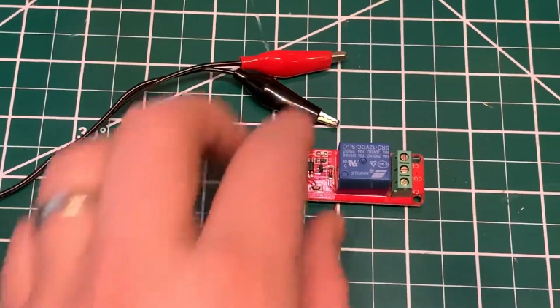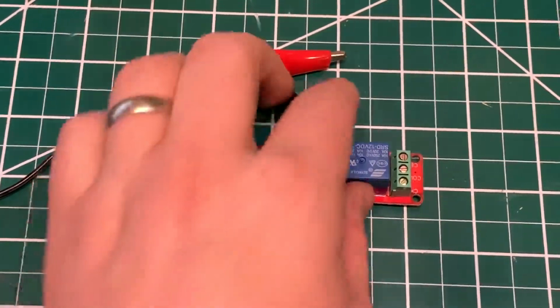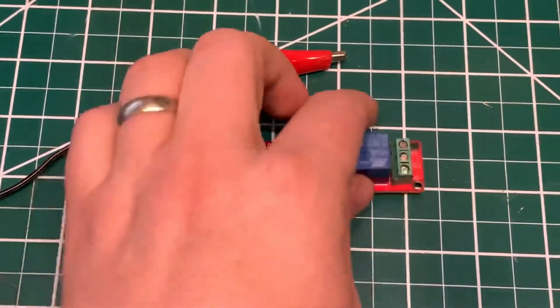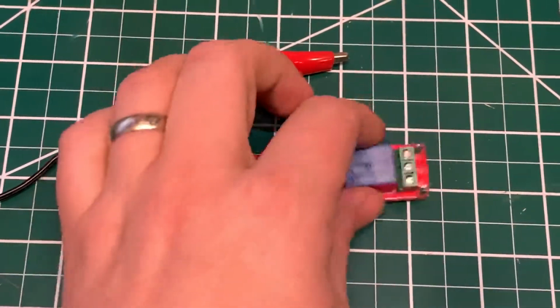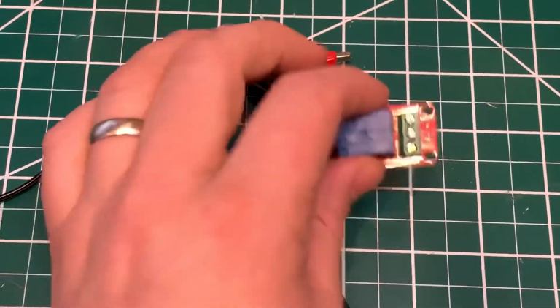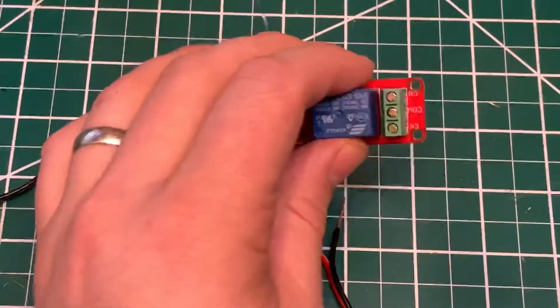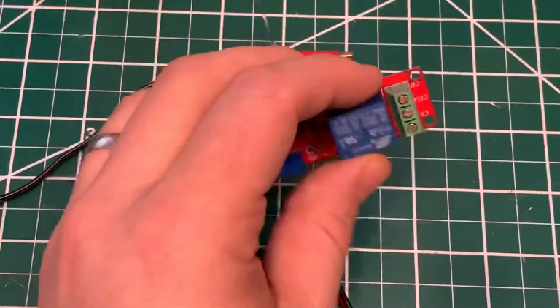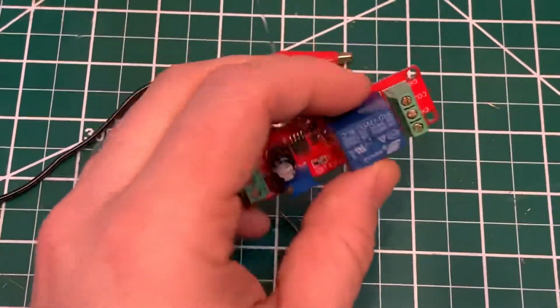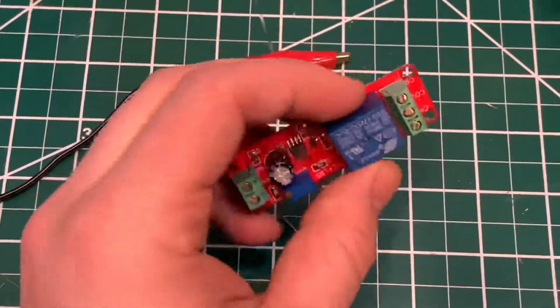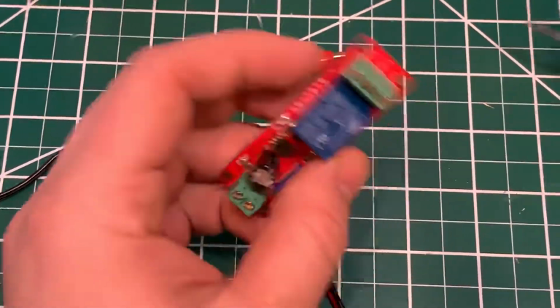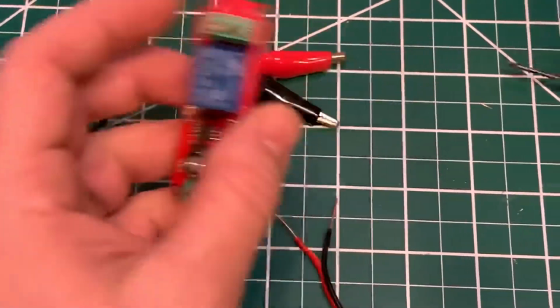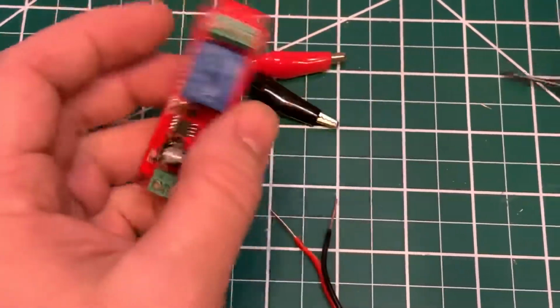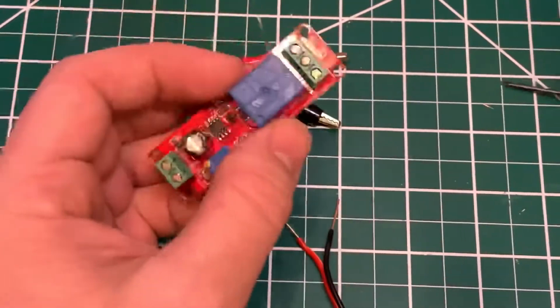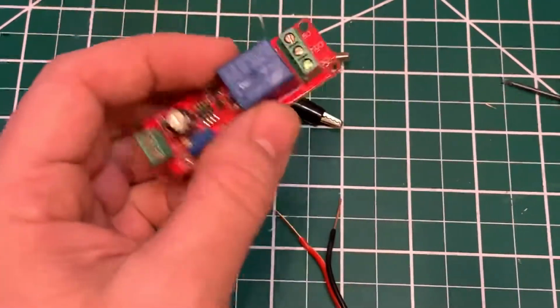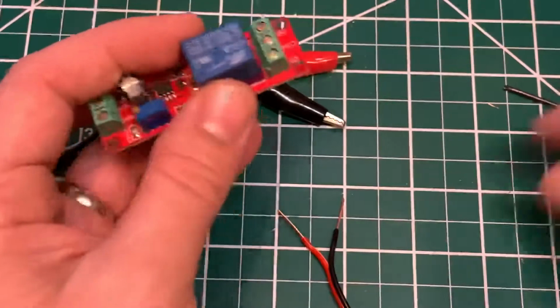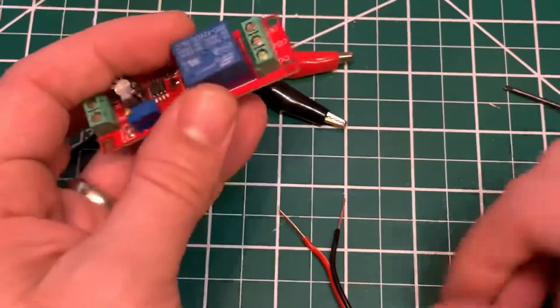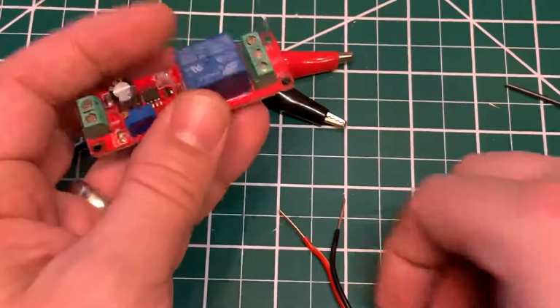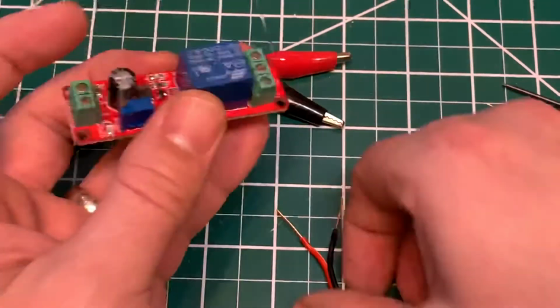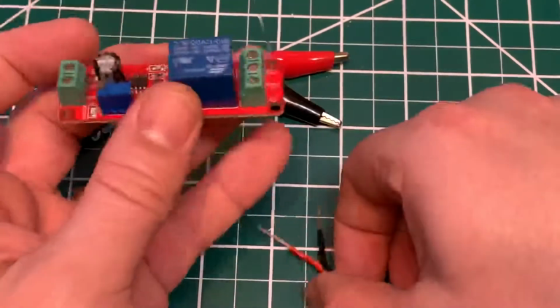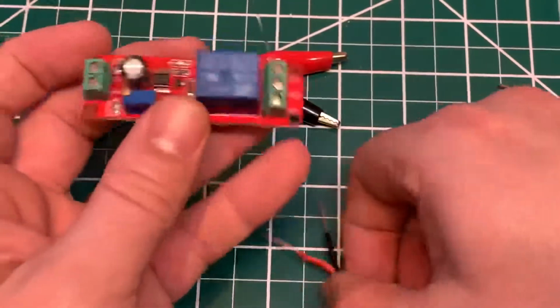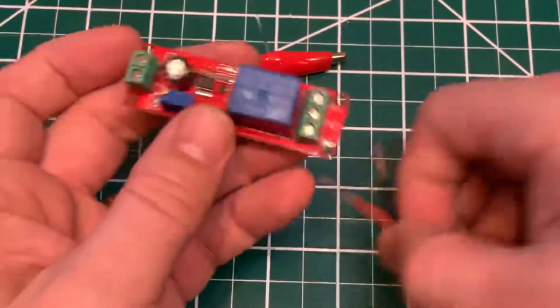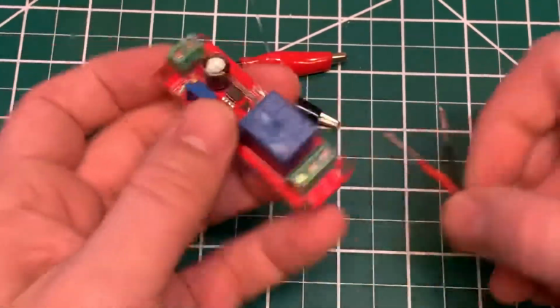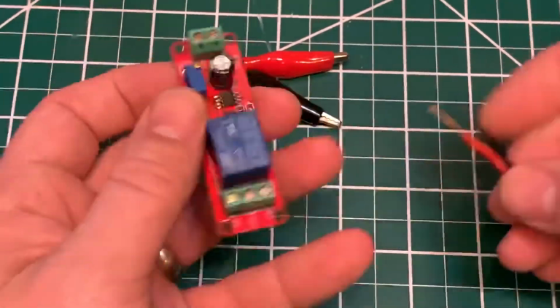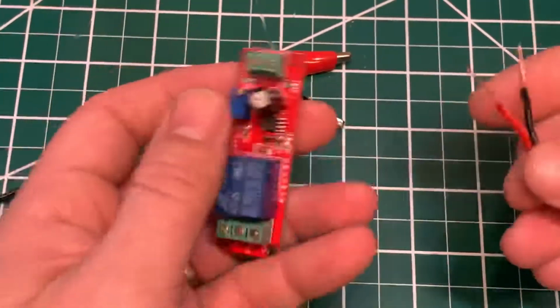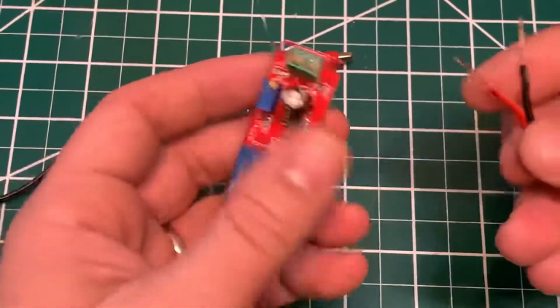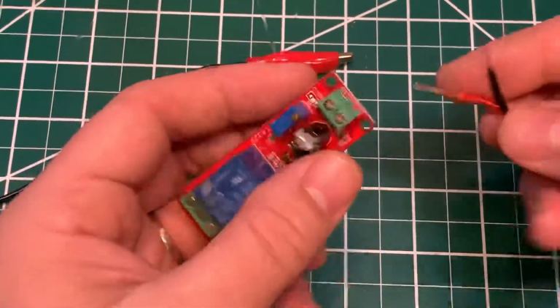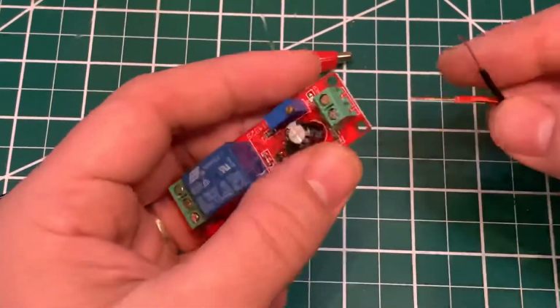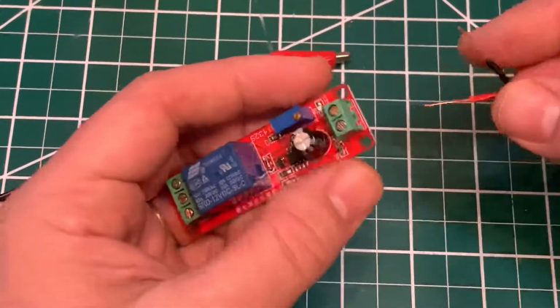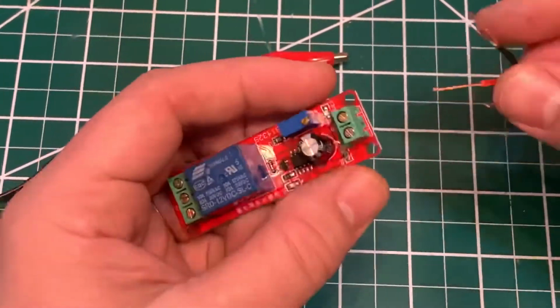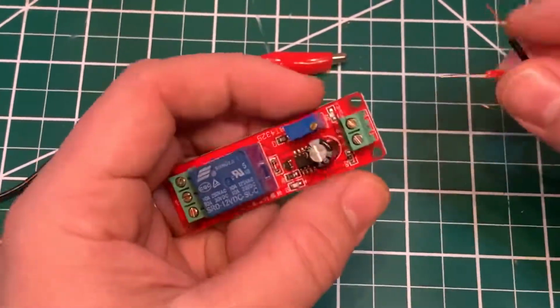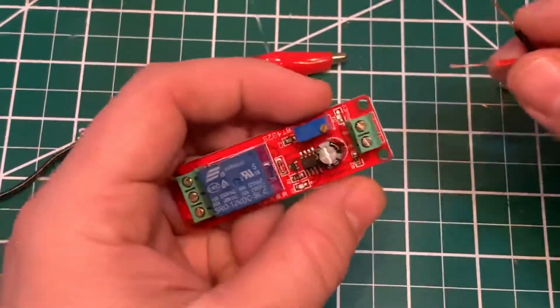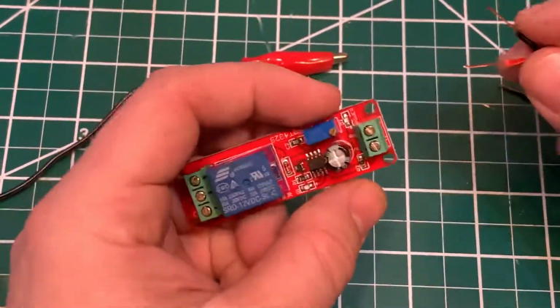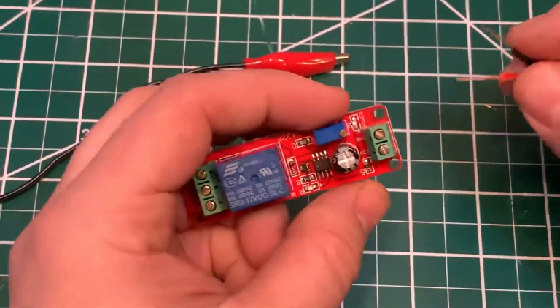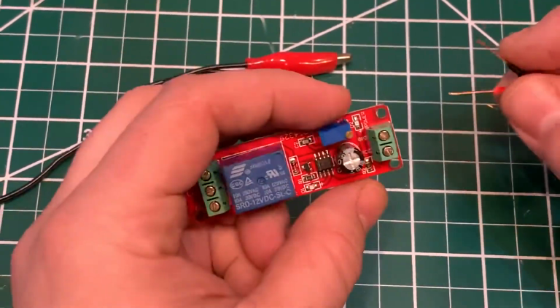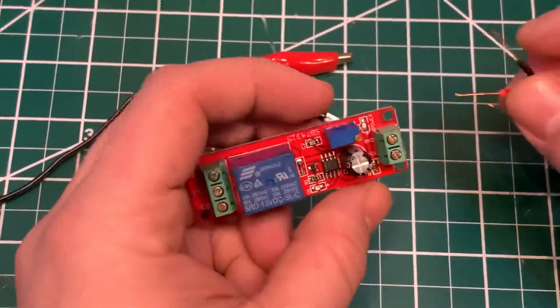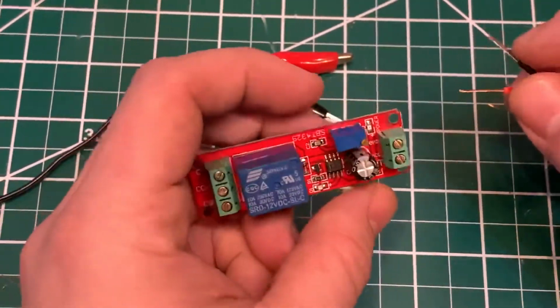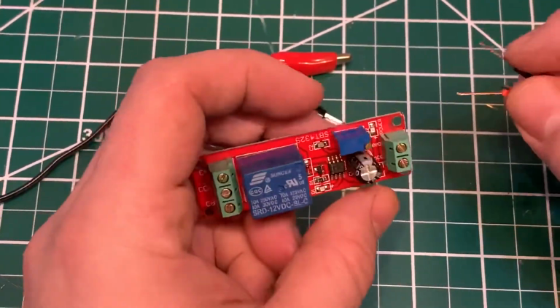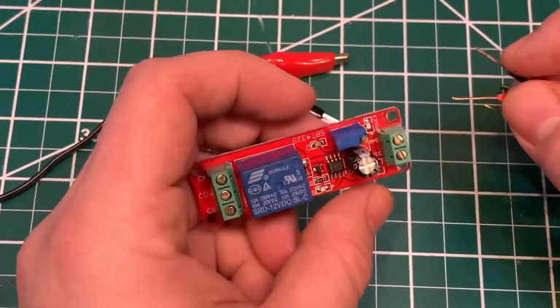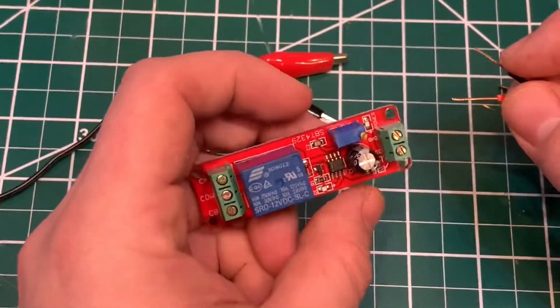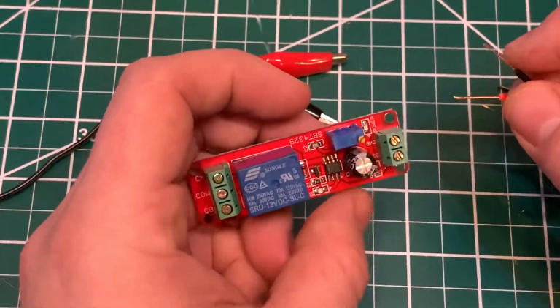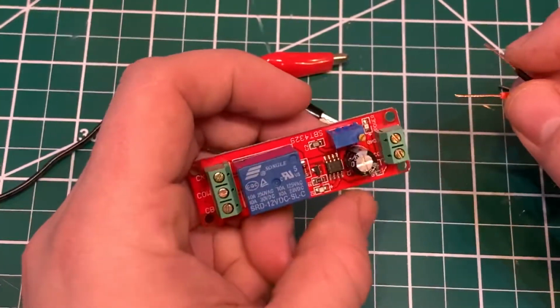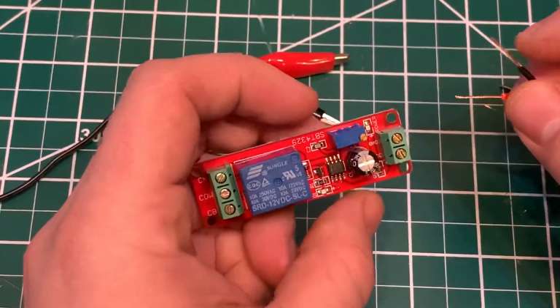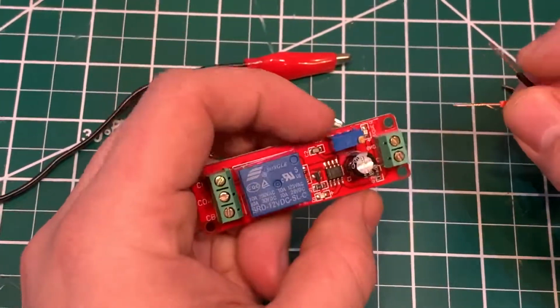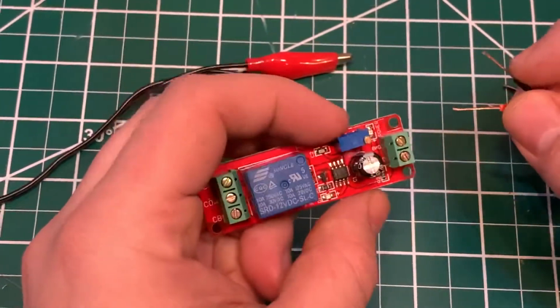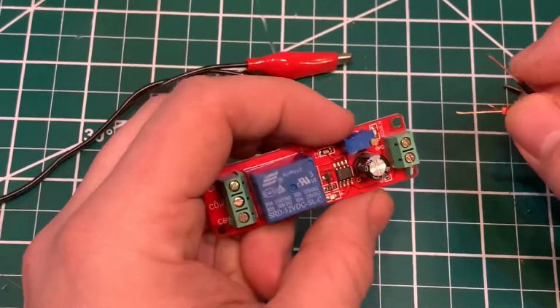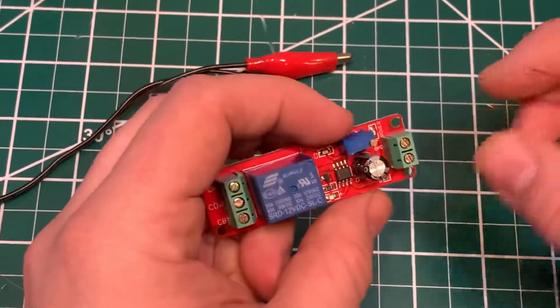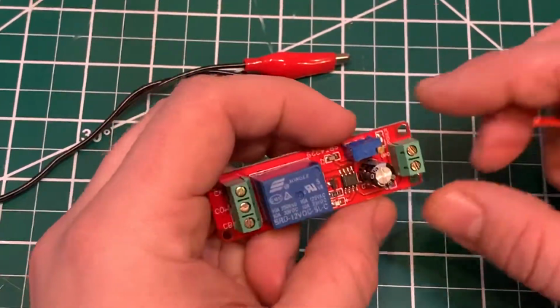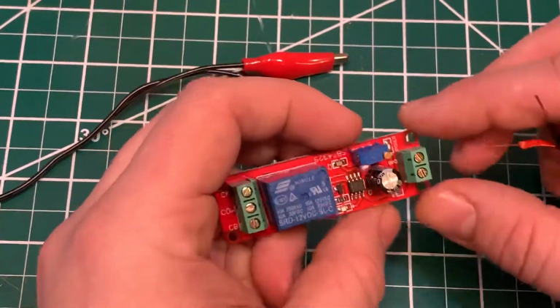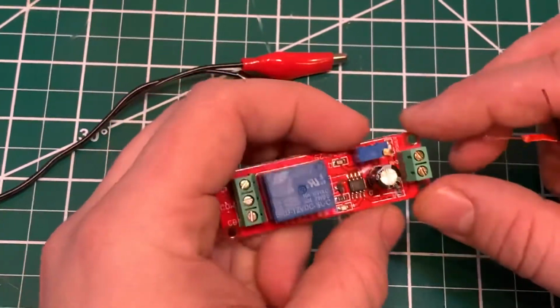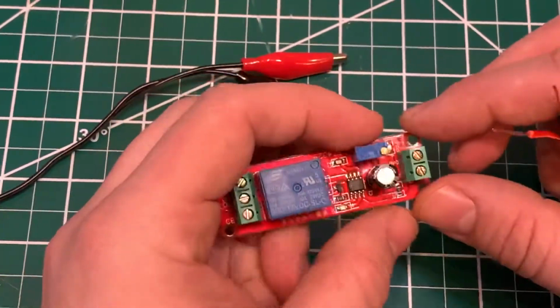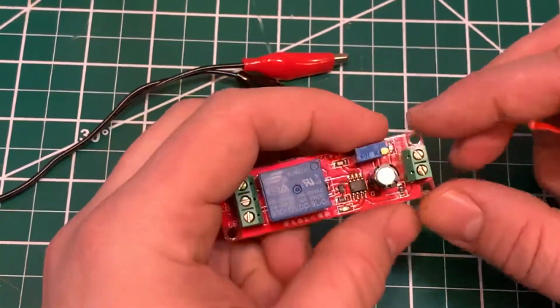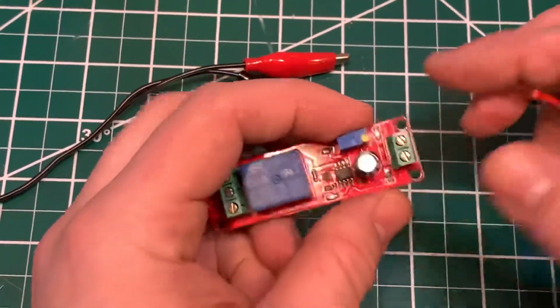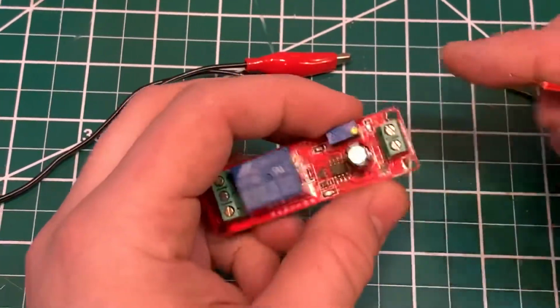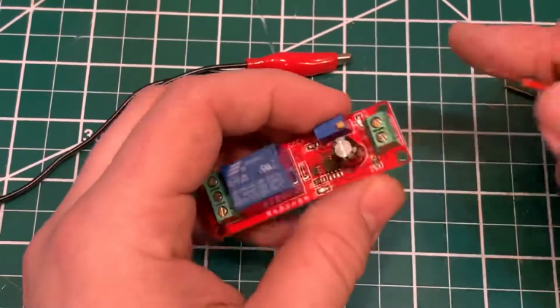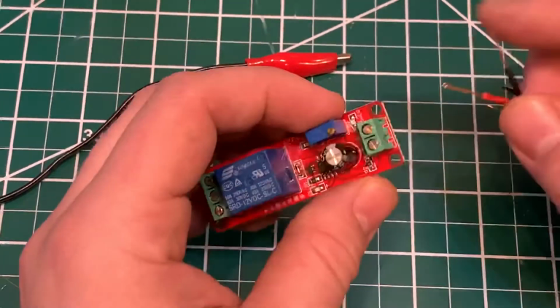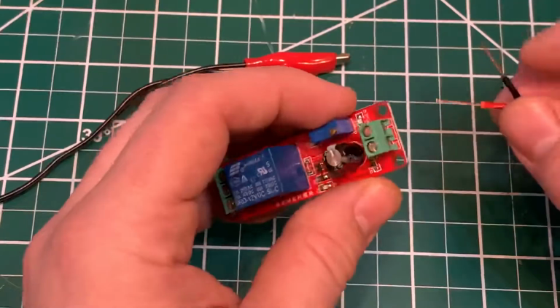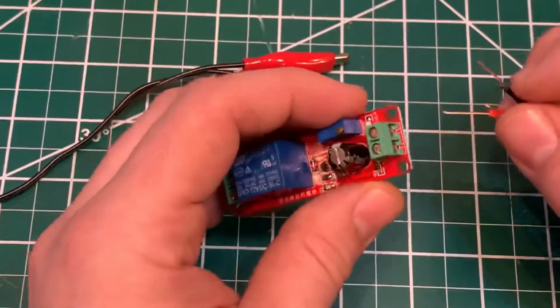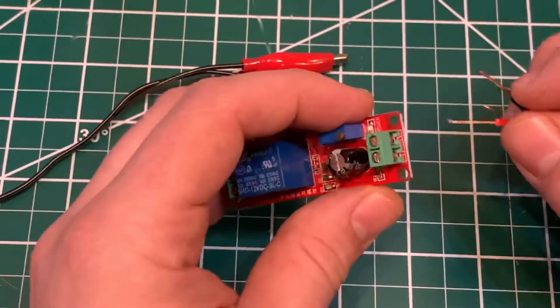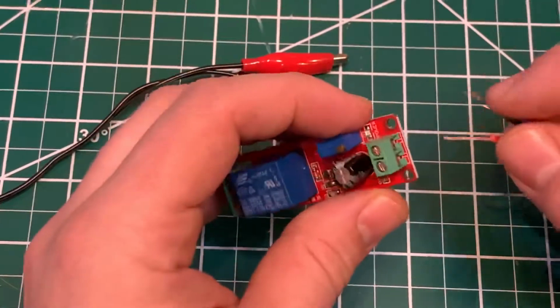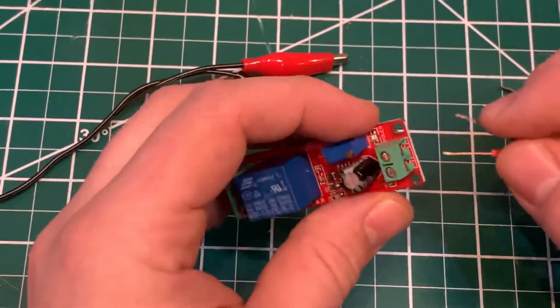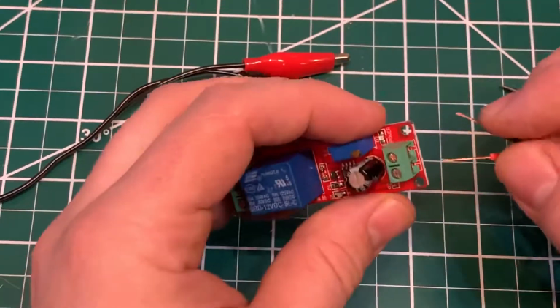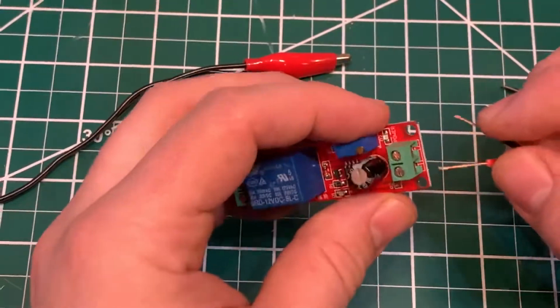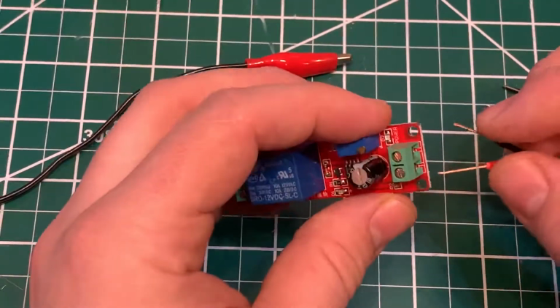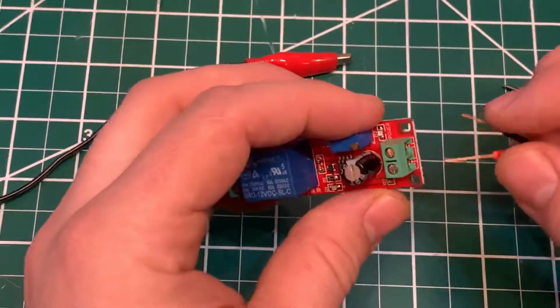I'm going to show you how this timer works. It's 12 volts and it goes from 1 to 9 seconds.